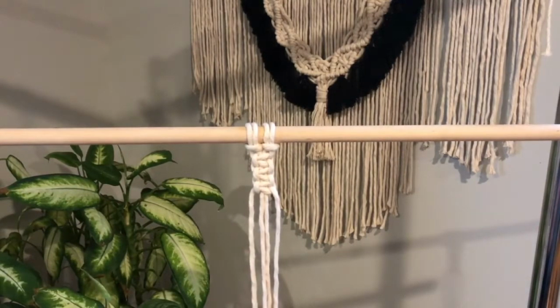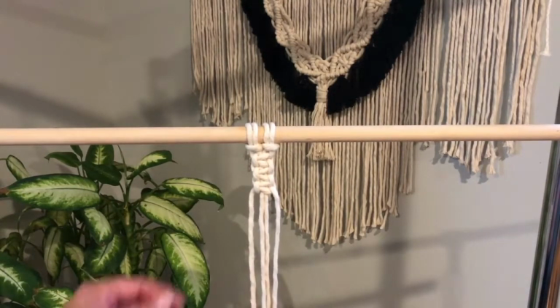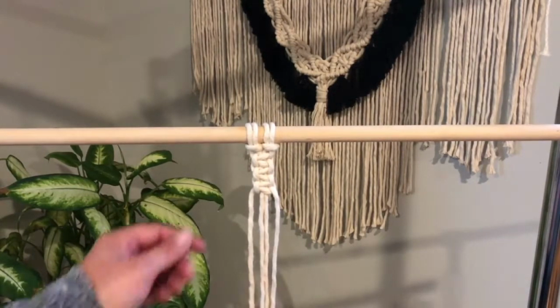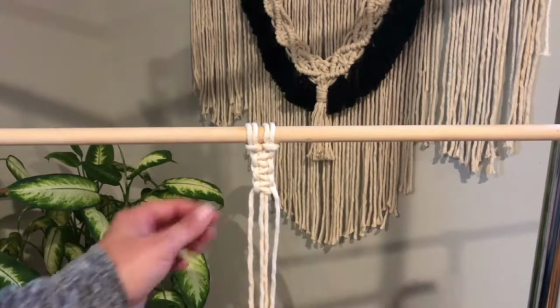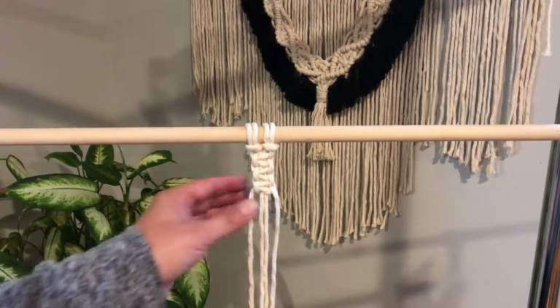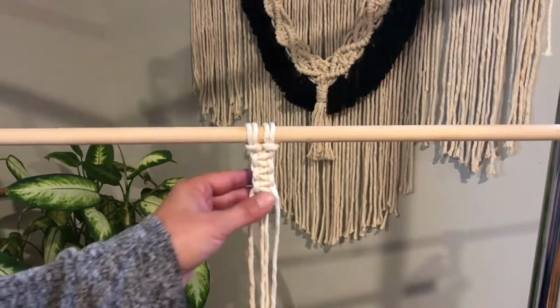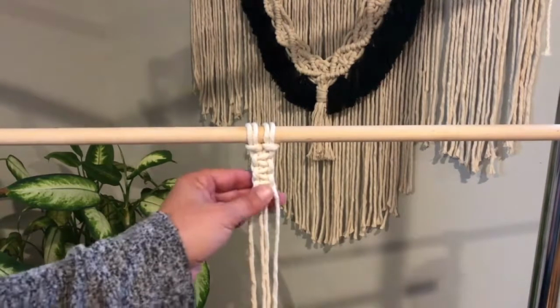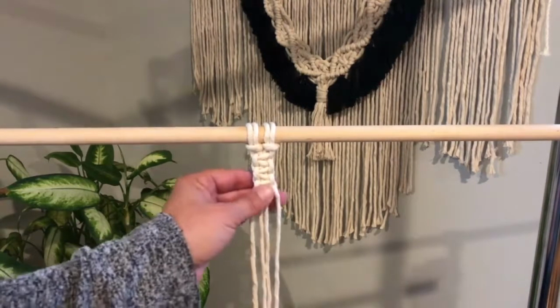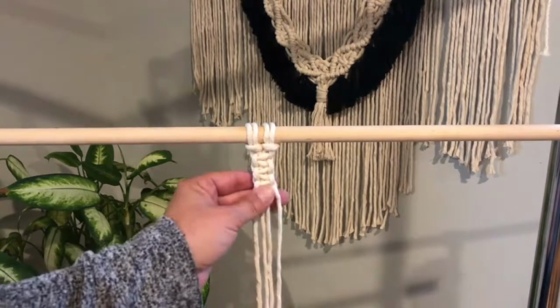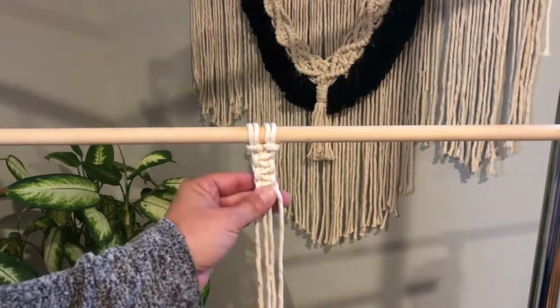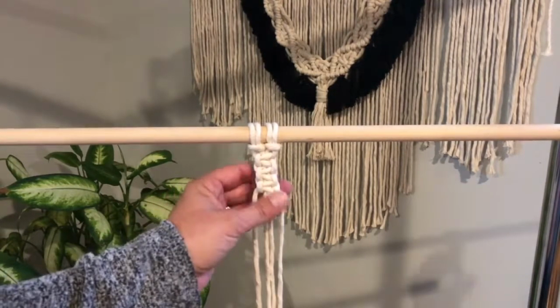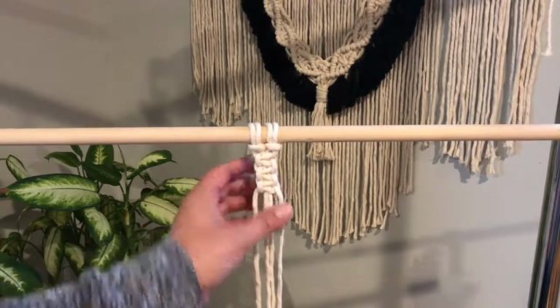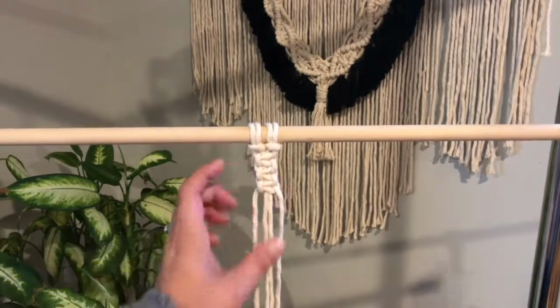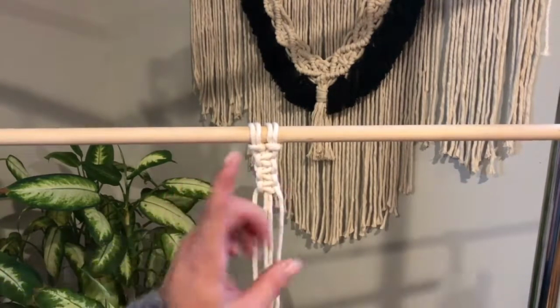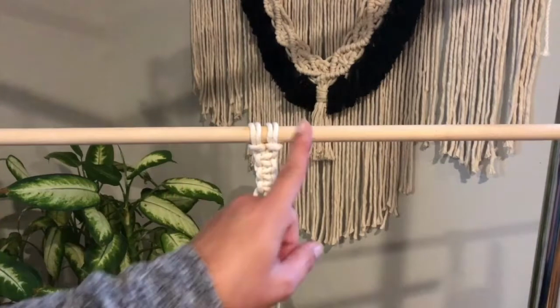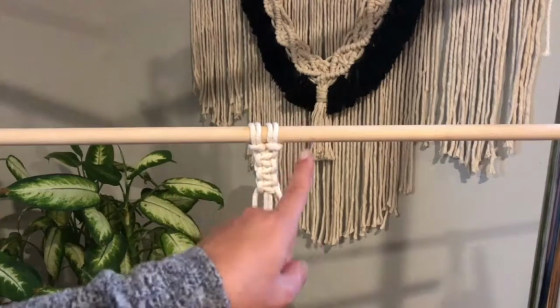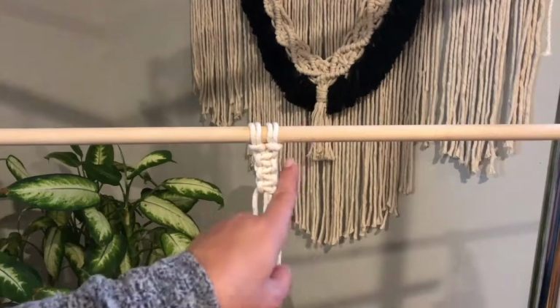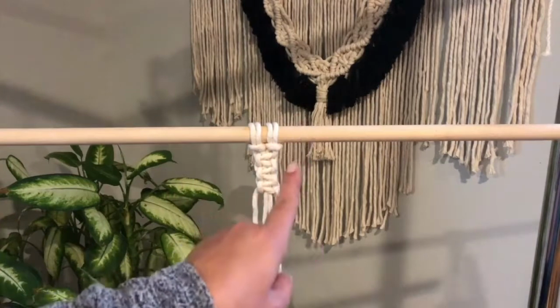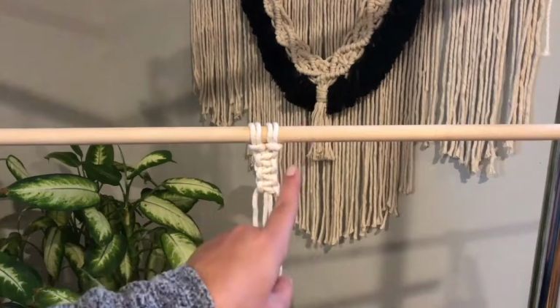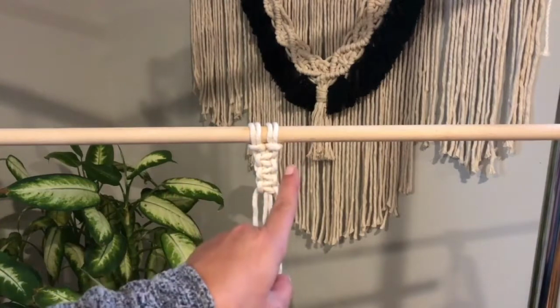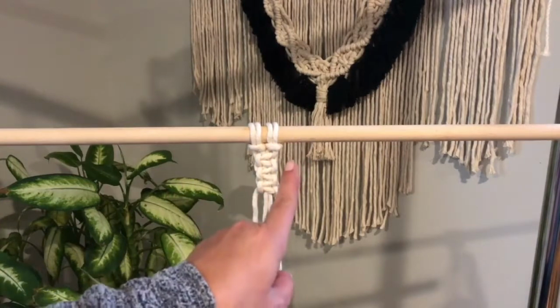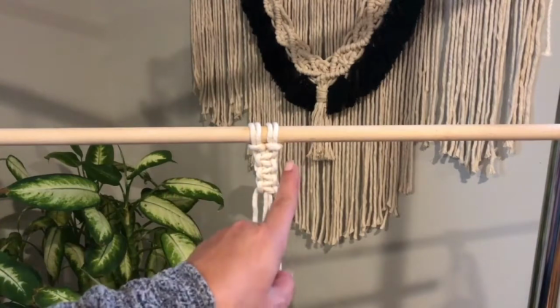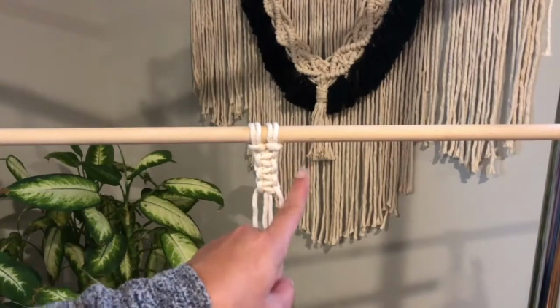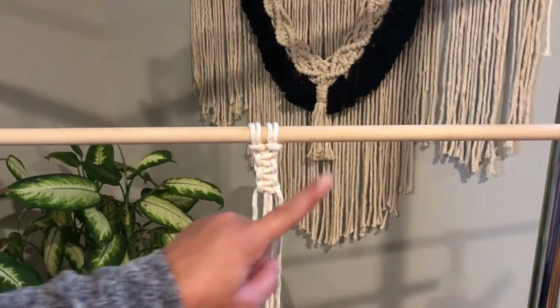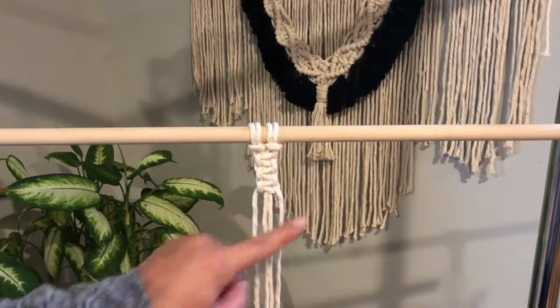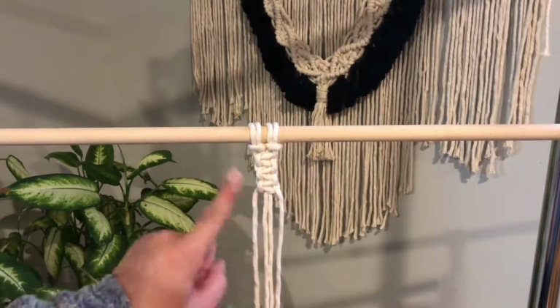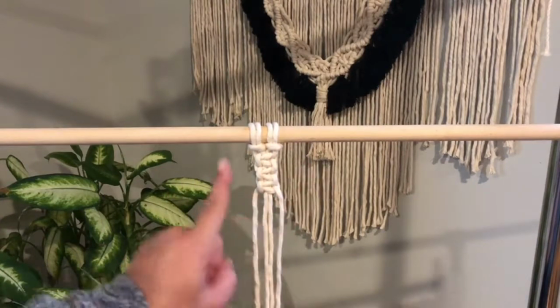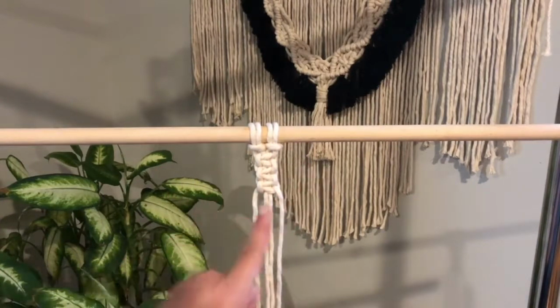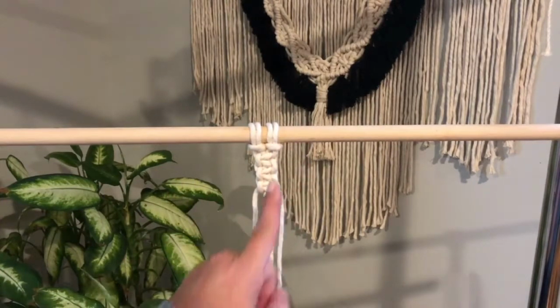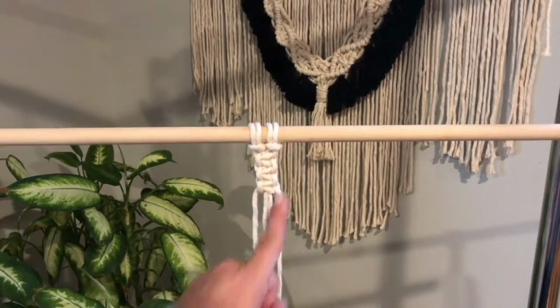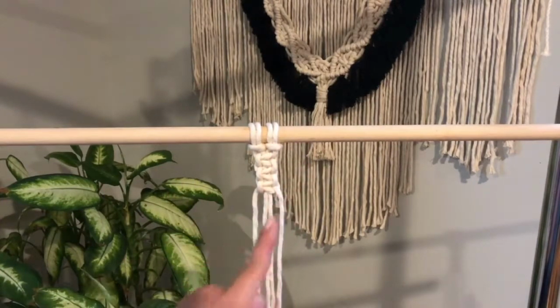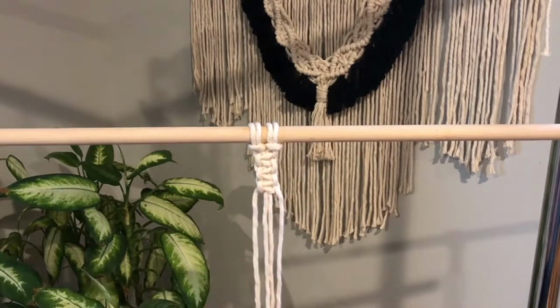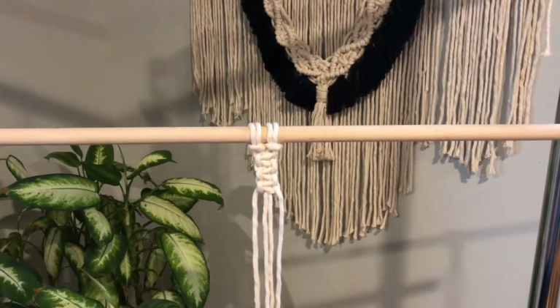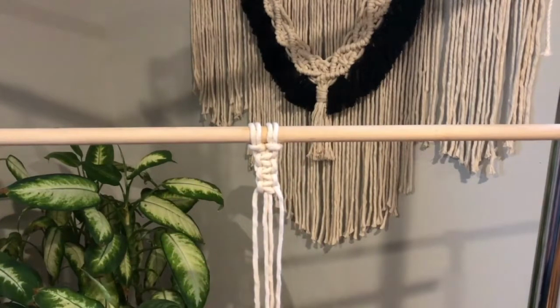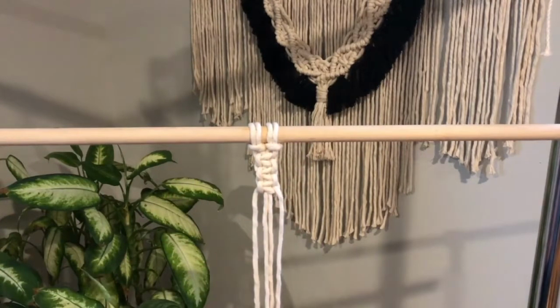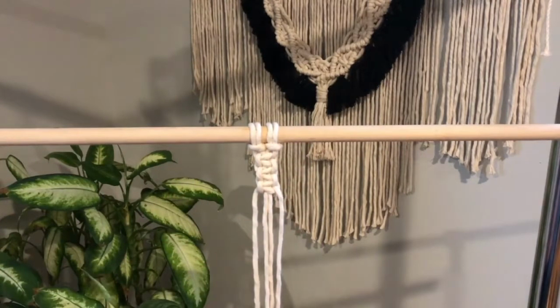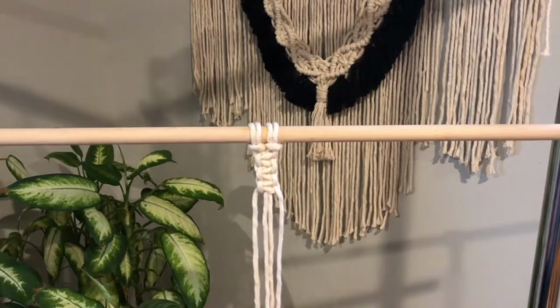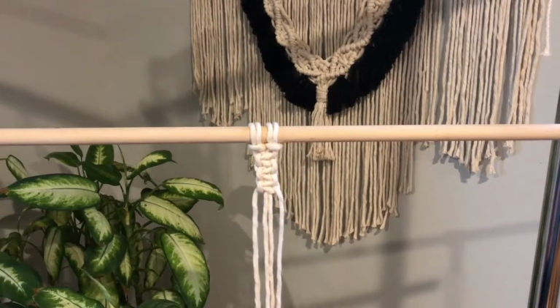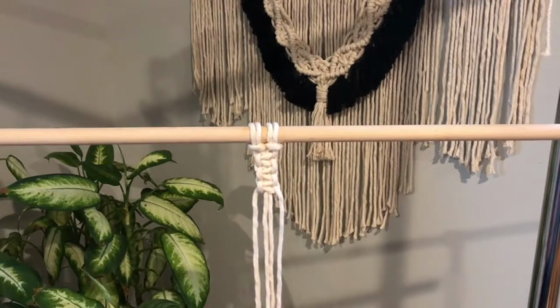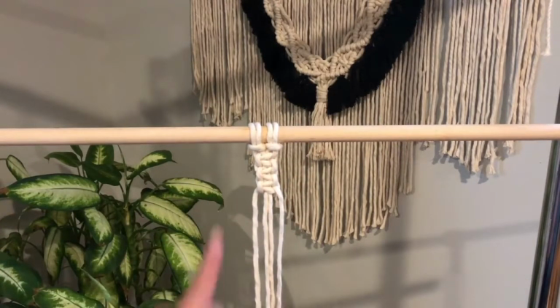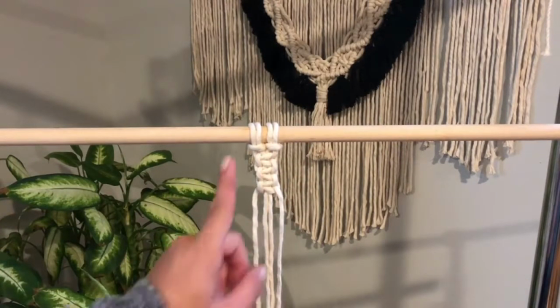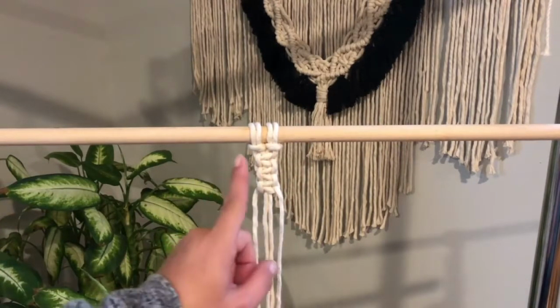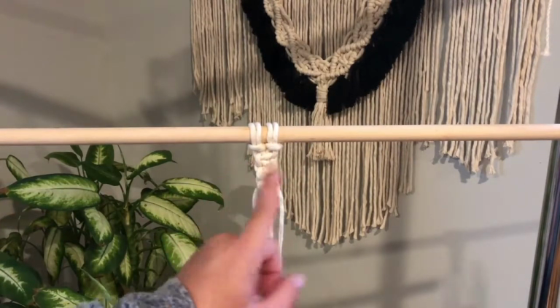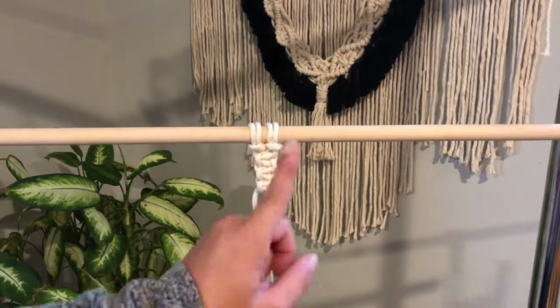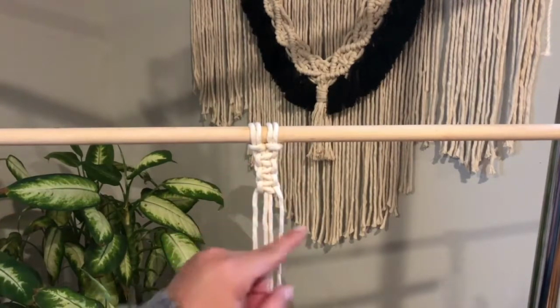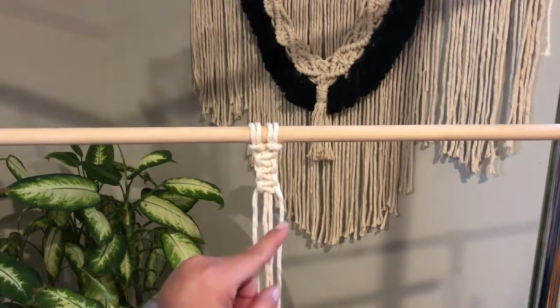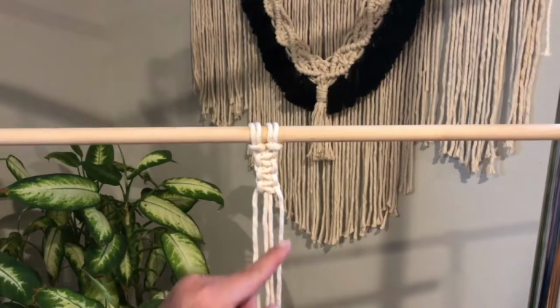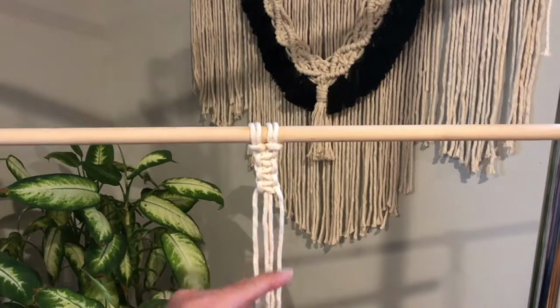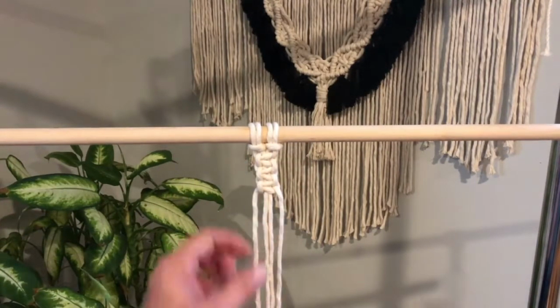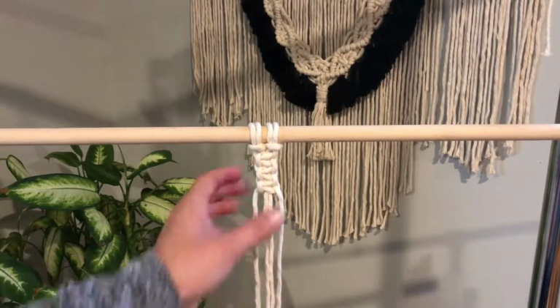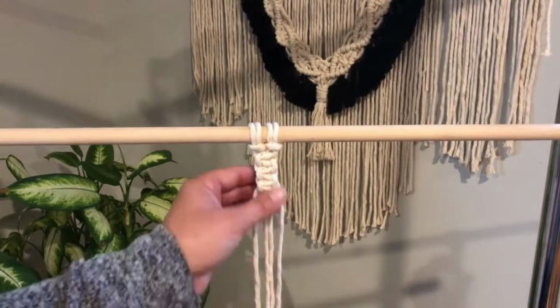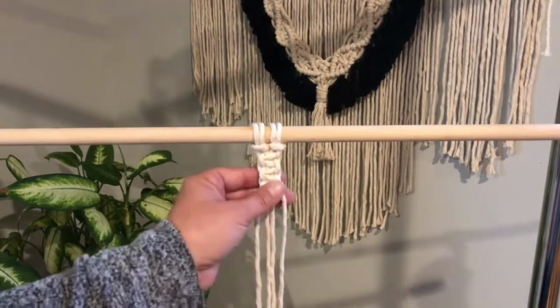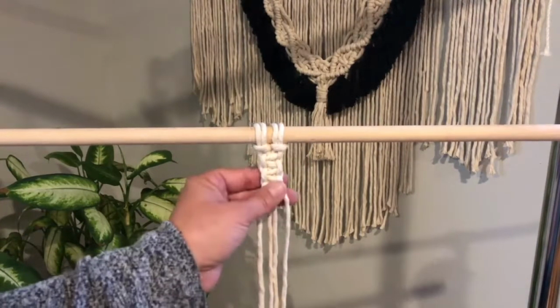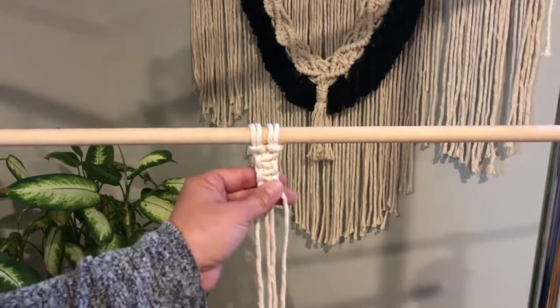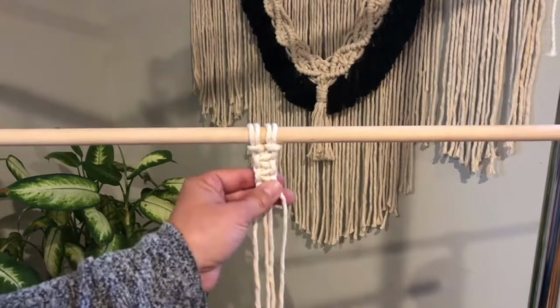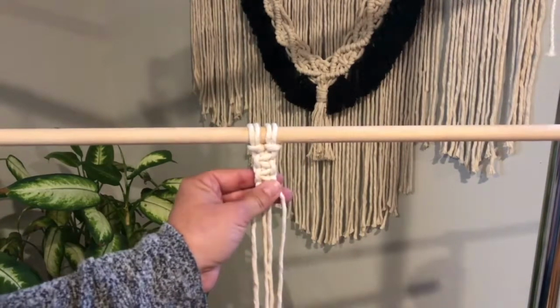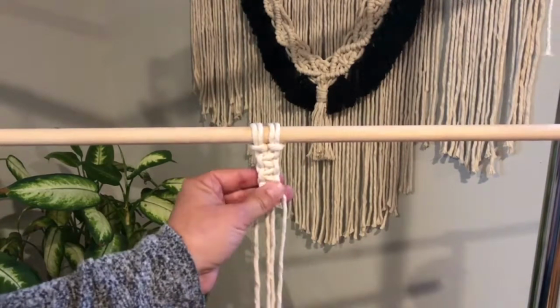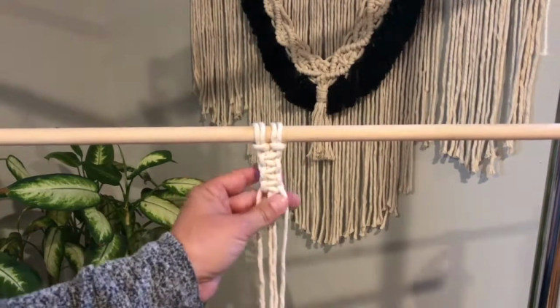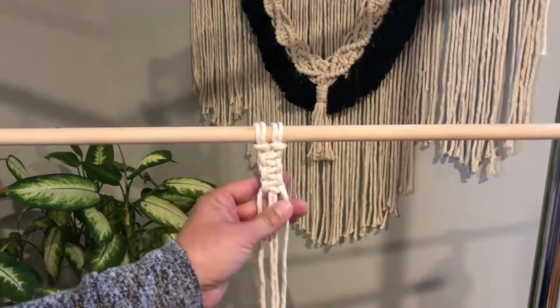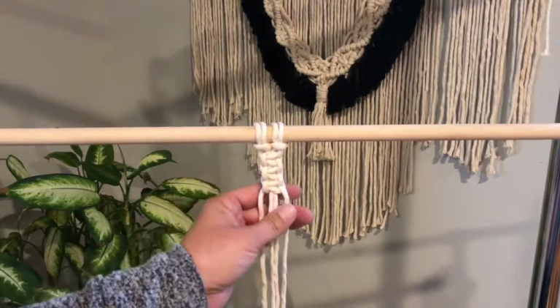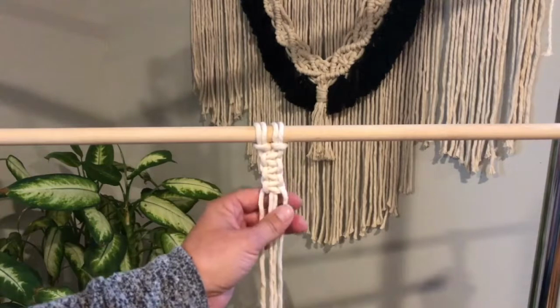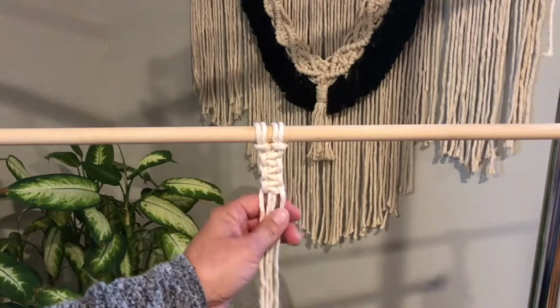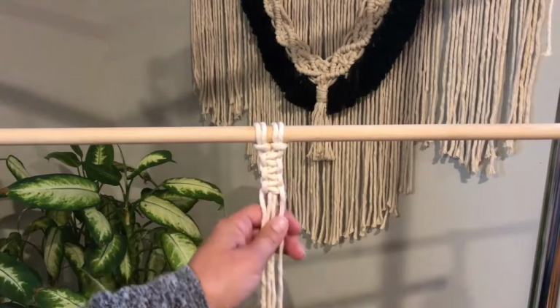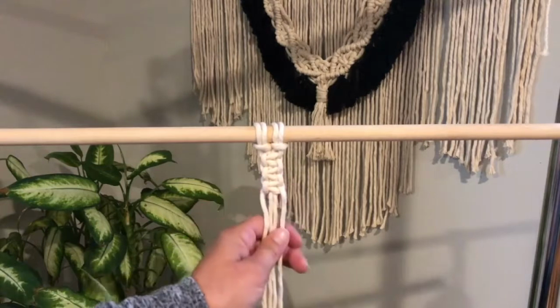You can also start on the right side and do the same thing, and then it would be a right square knot.